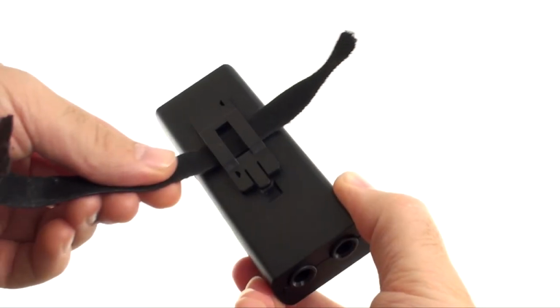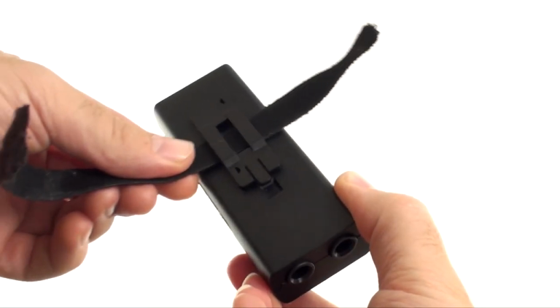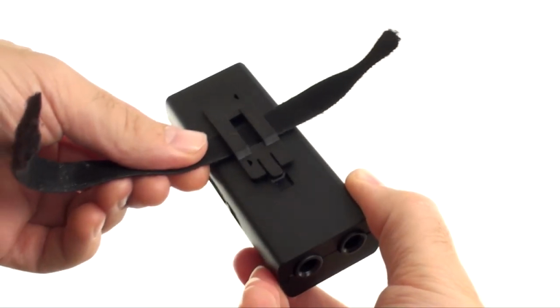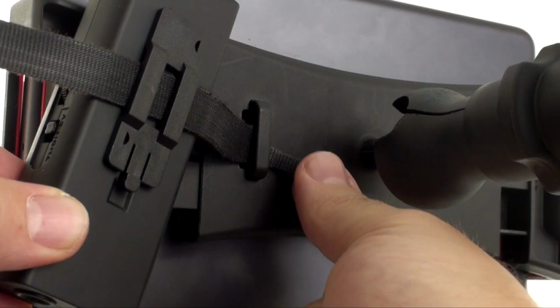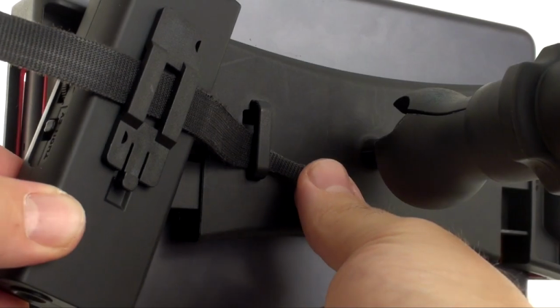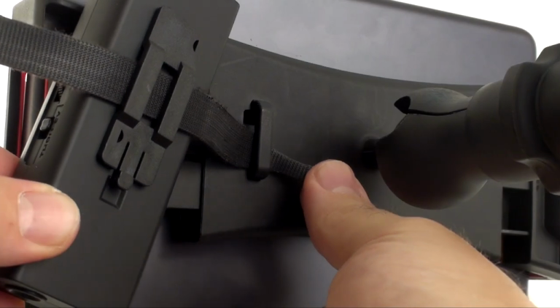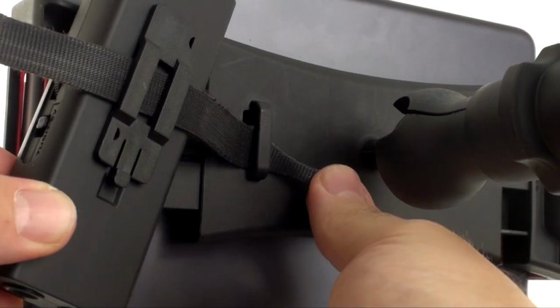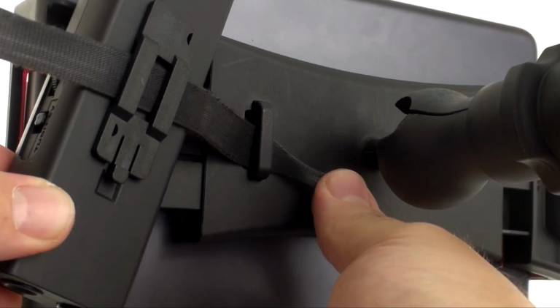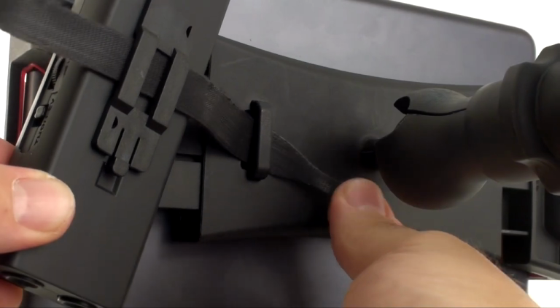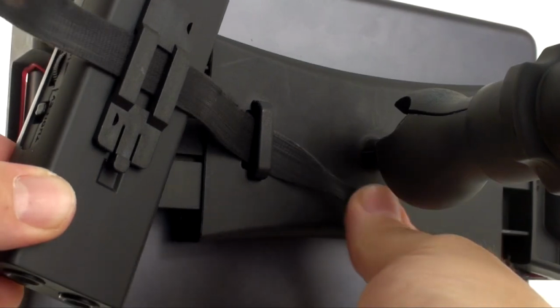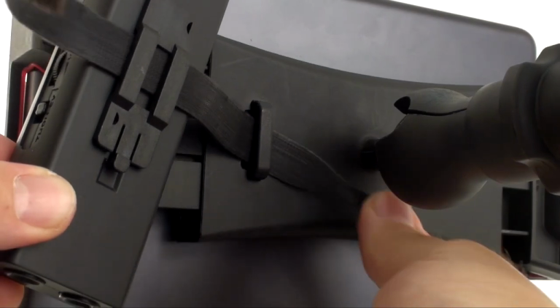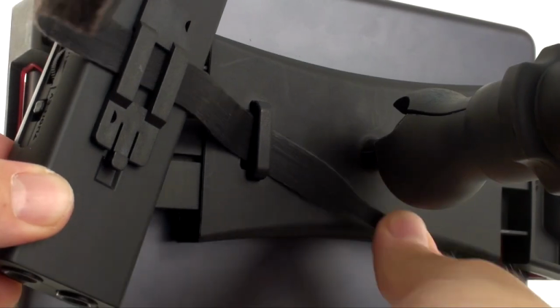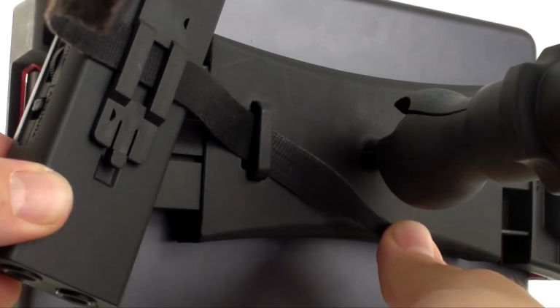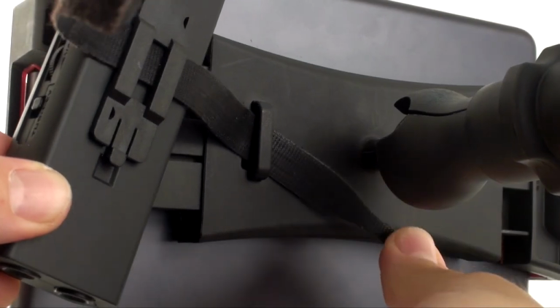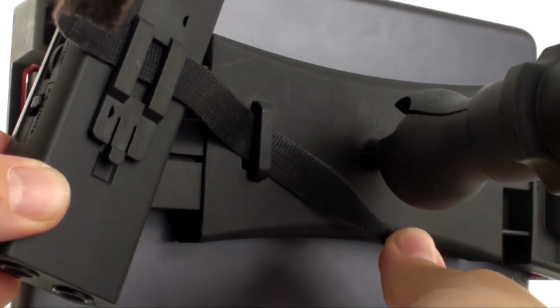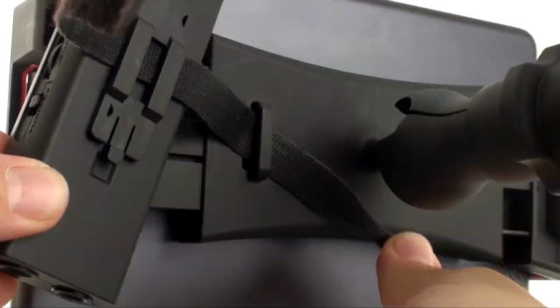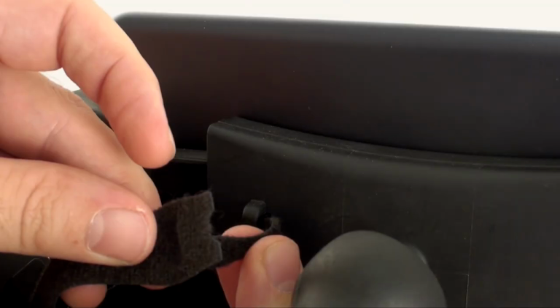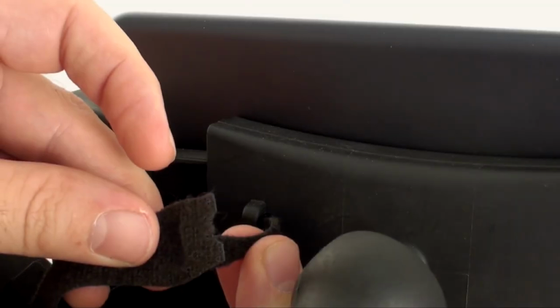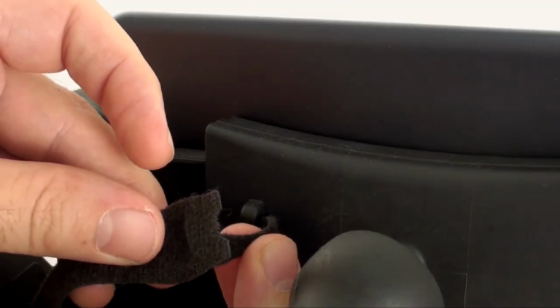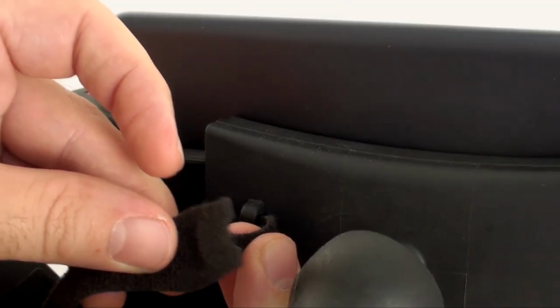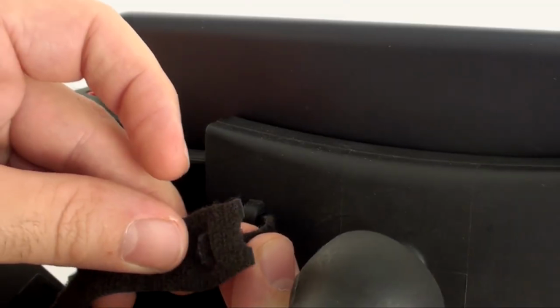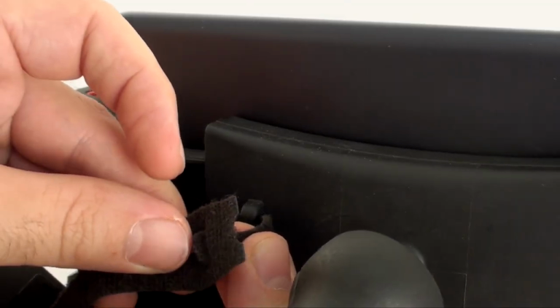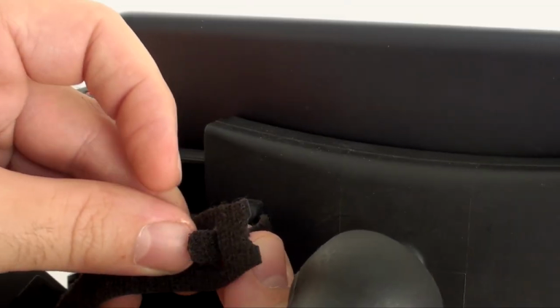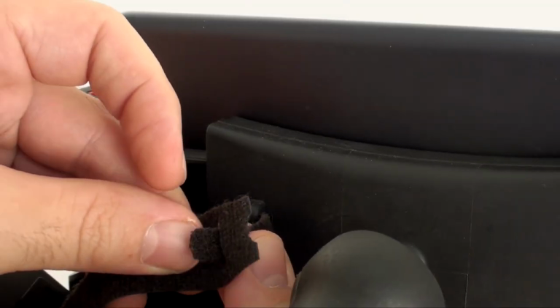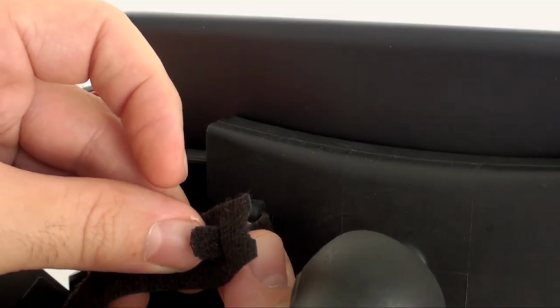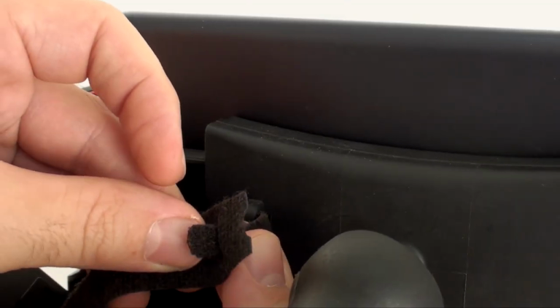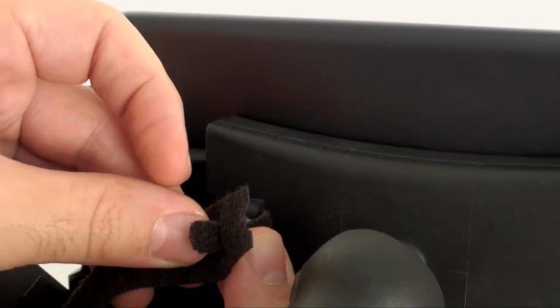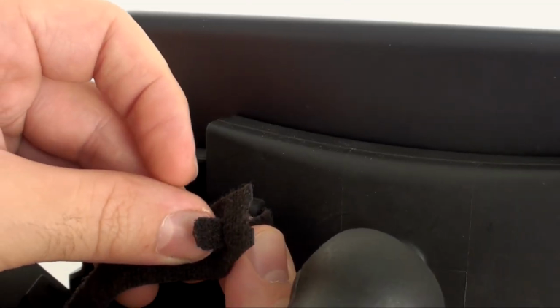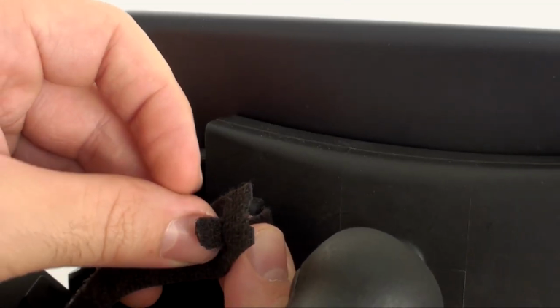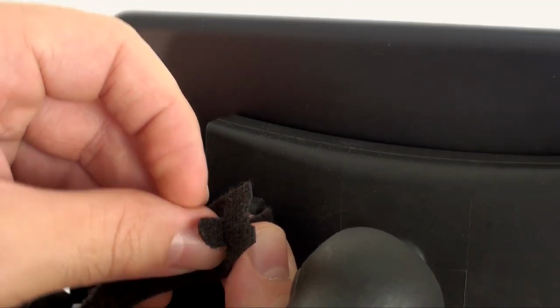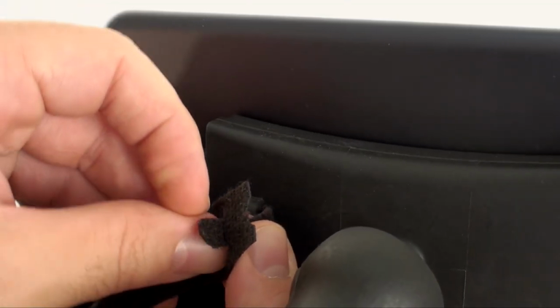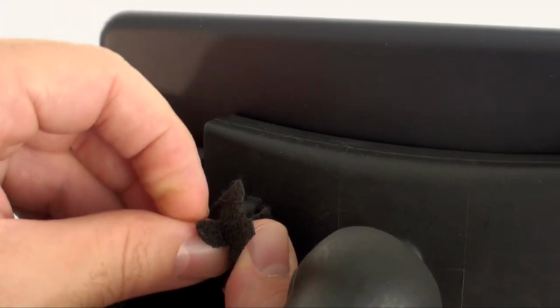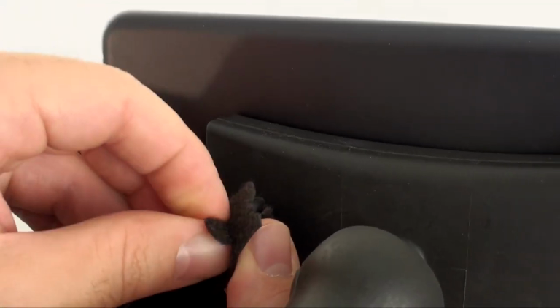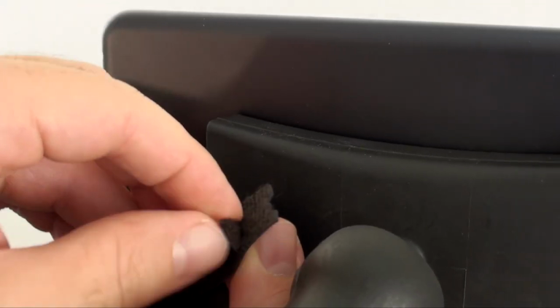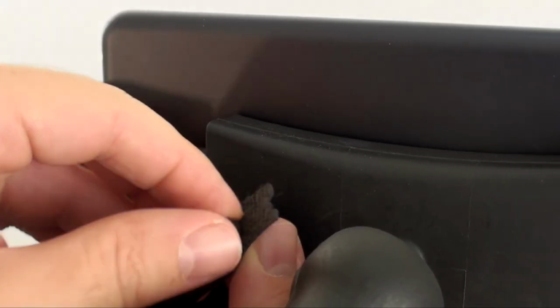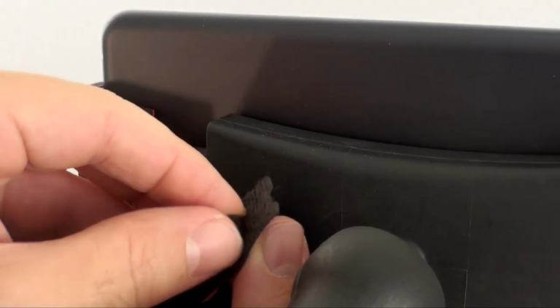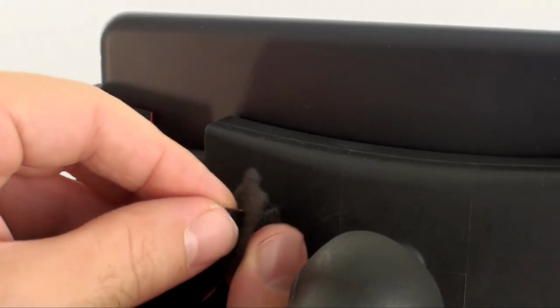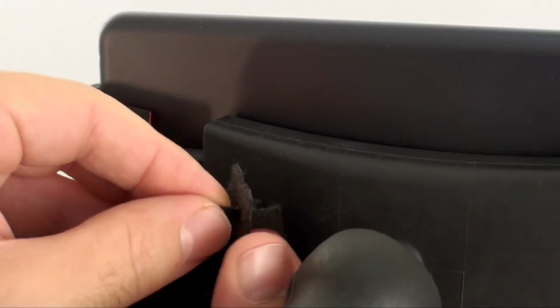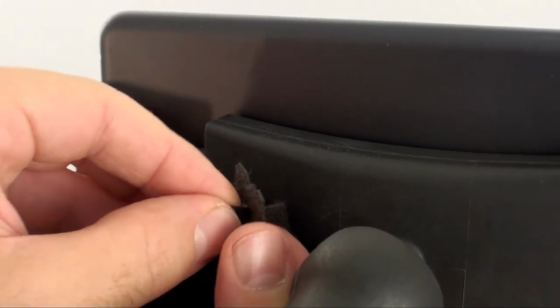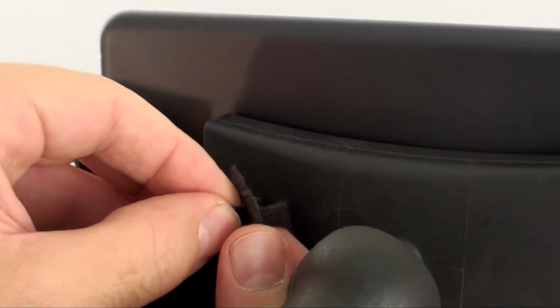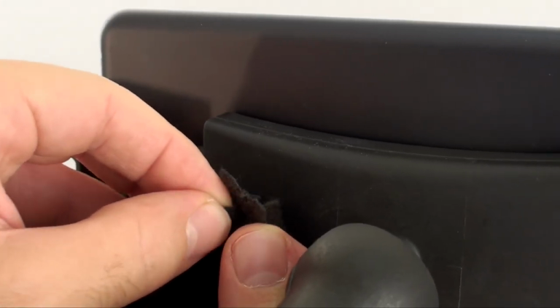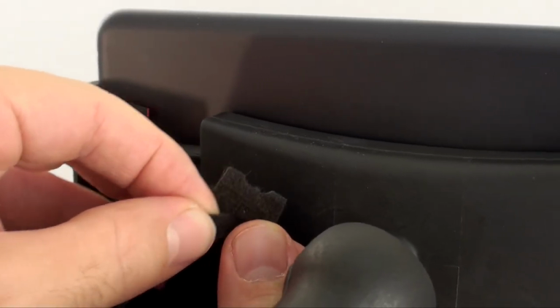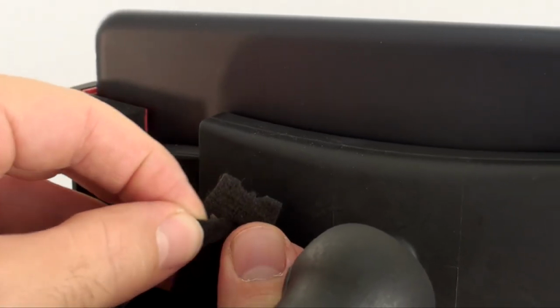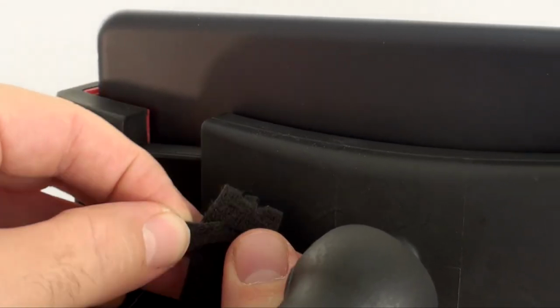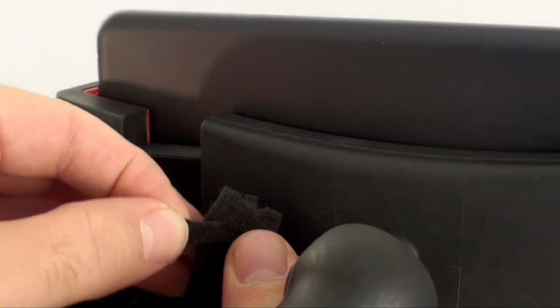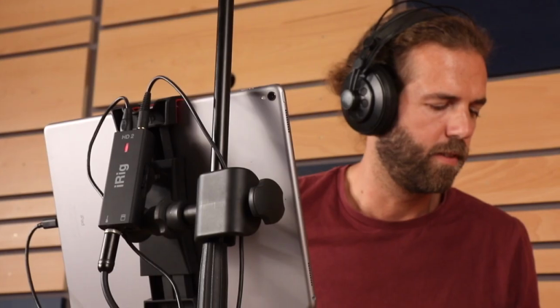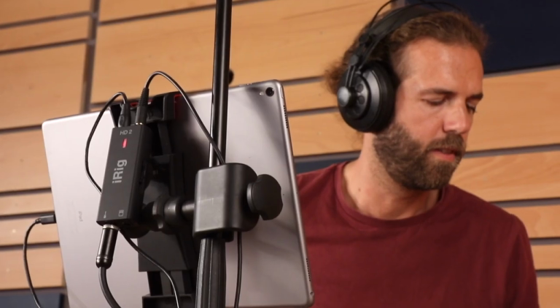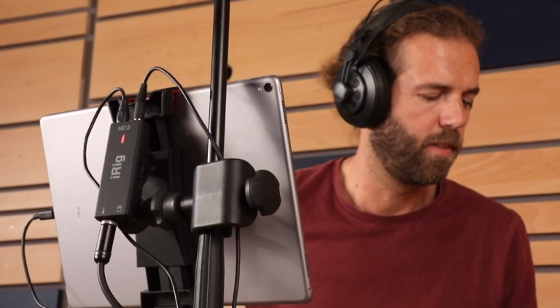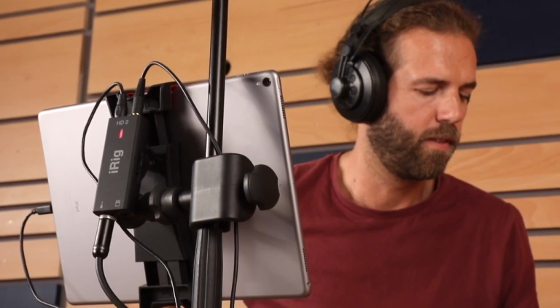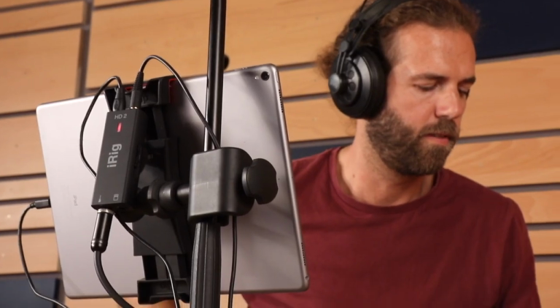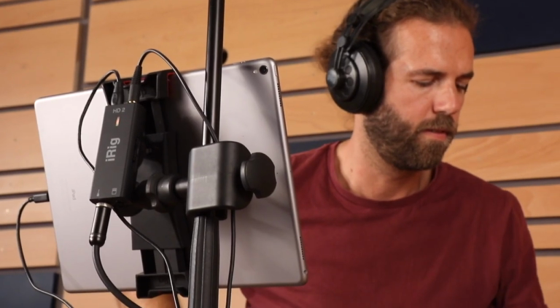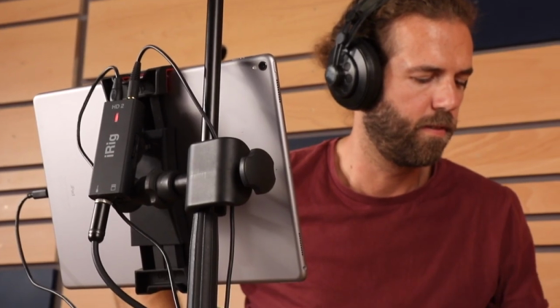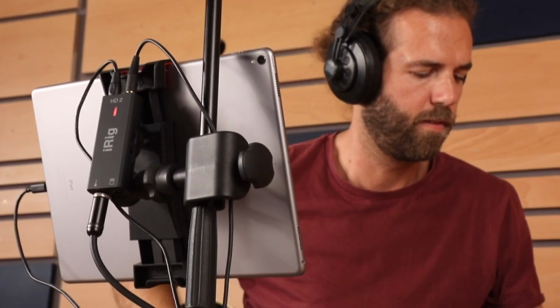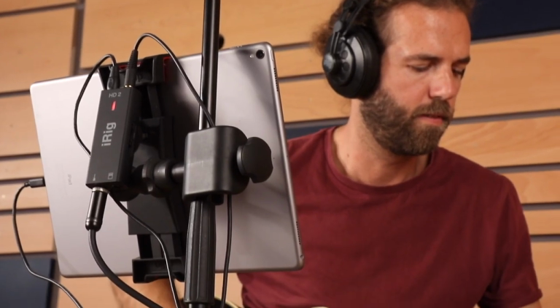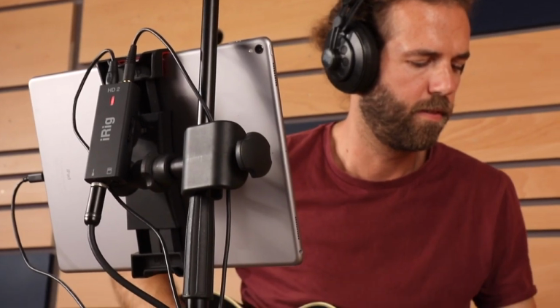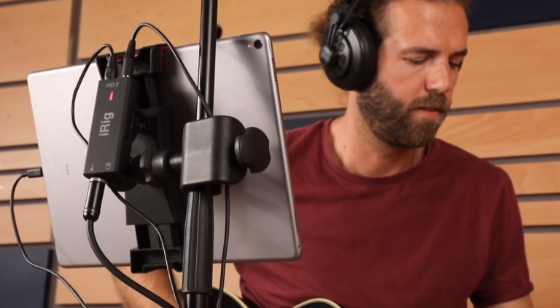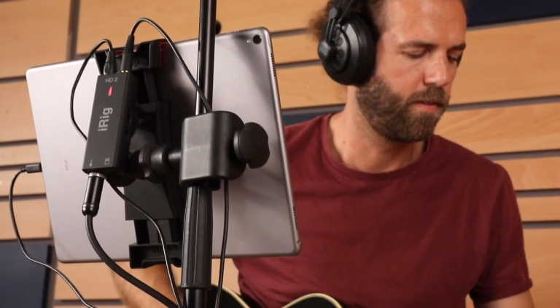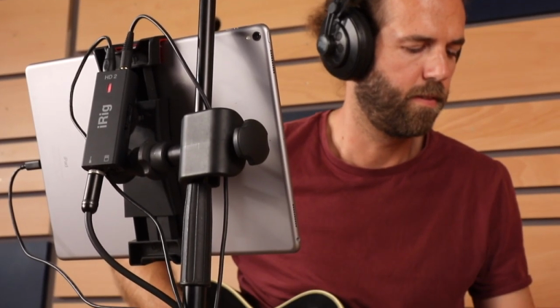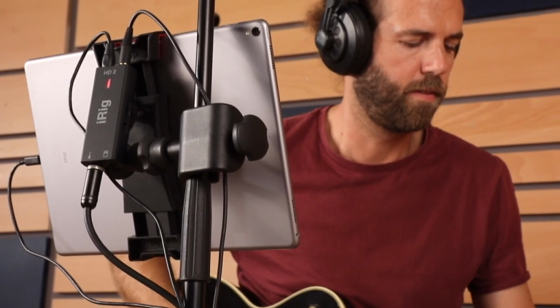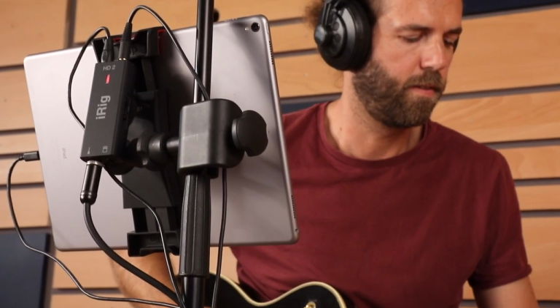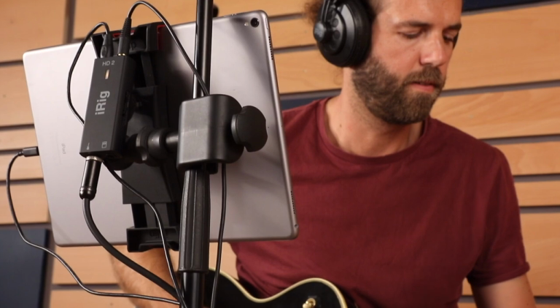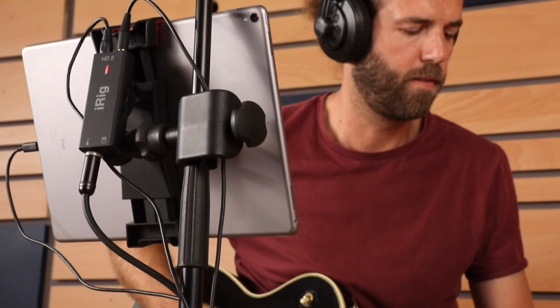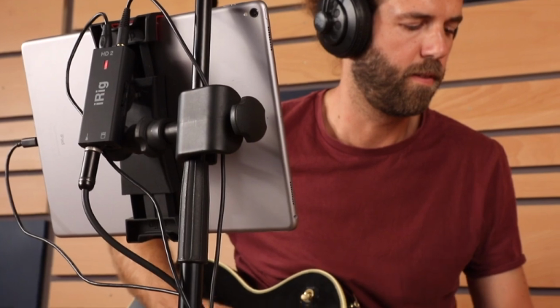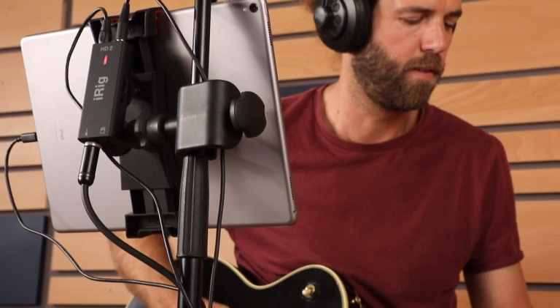Plus, a new Velcro slot instantly secures interfaces, cables, and other accessories, keeping your setup neat and organized.